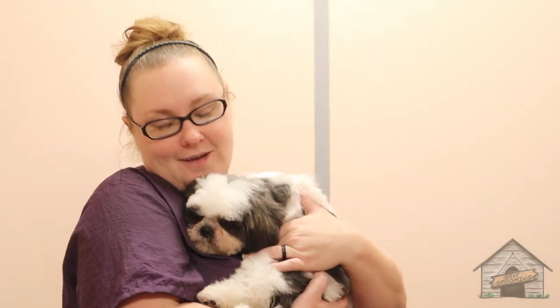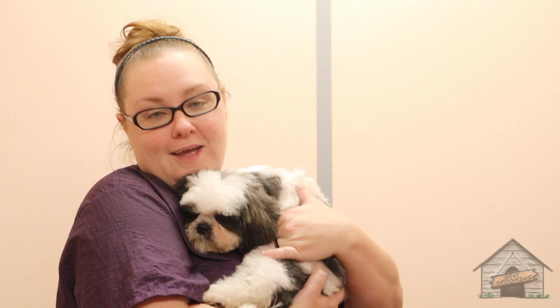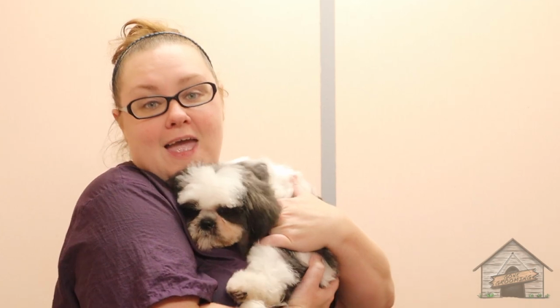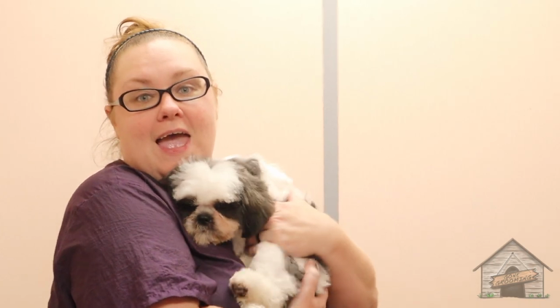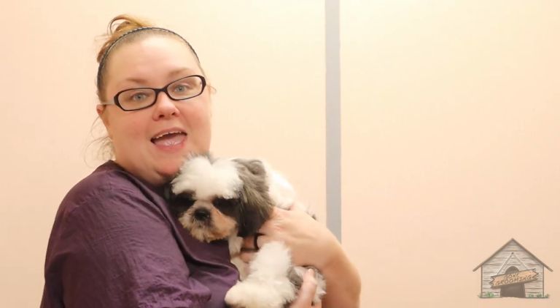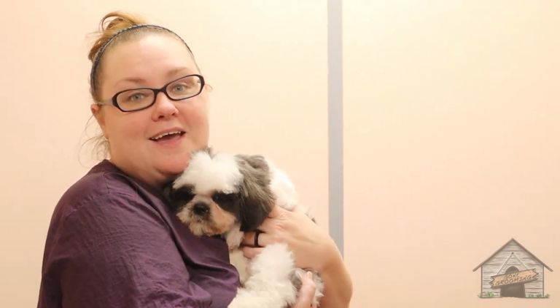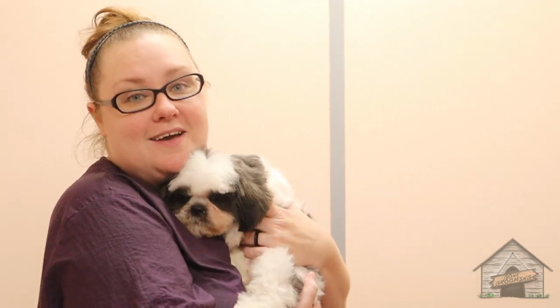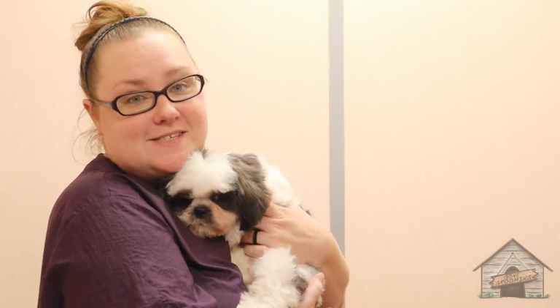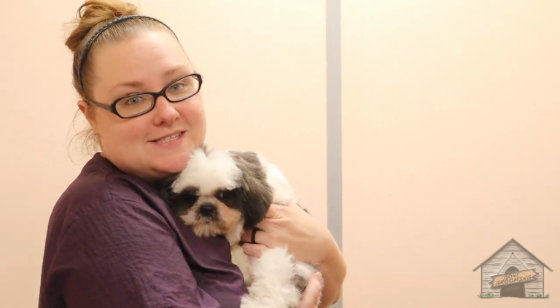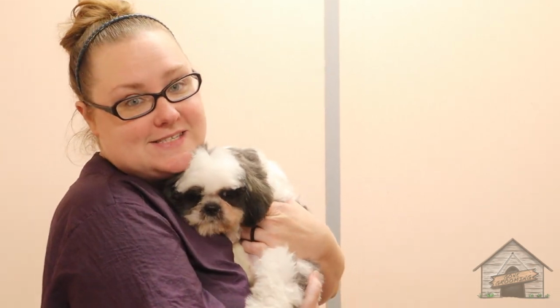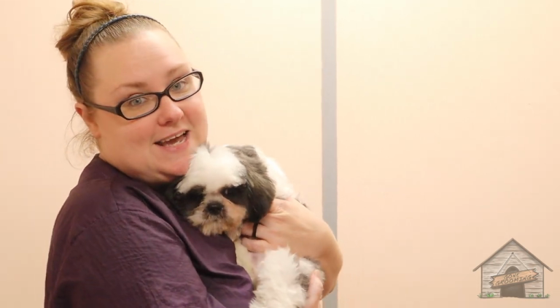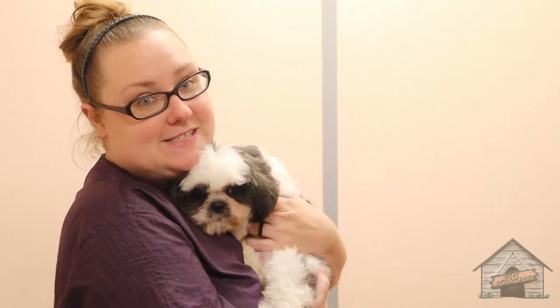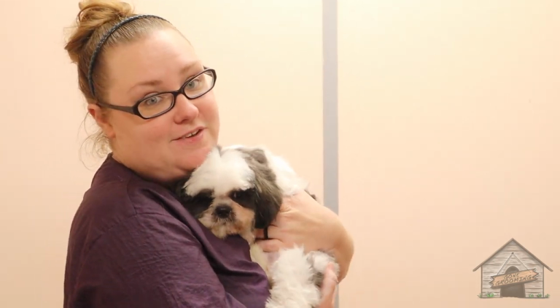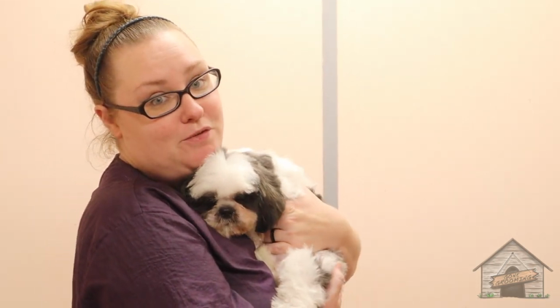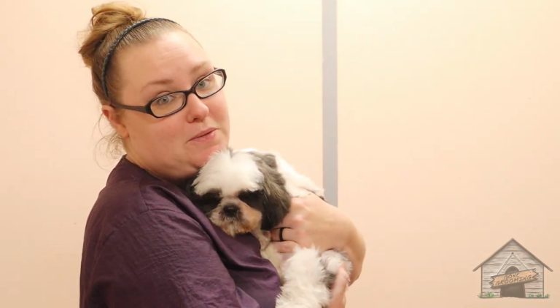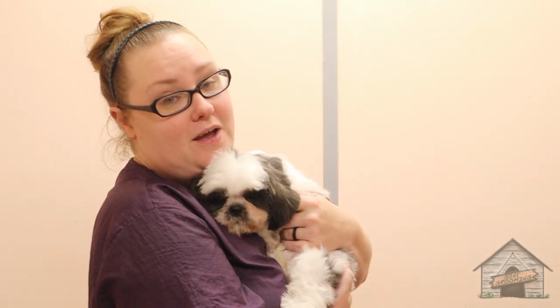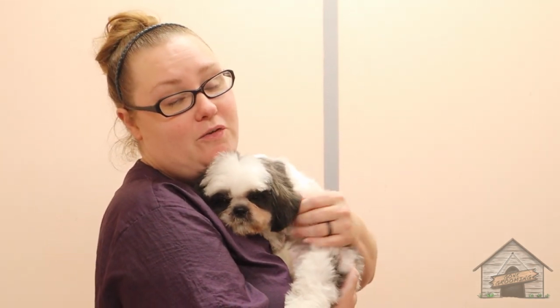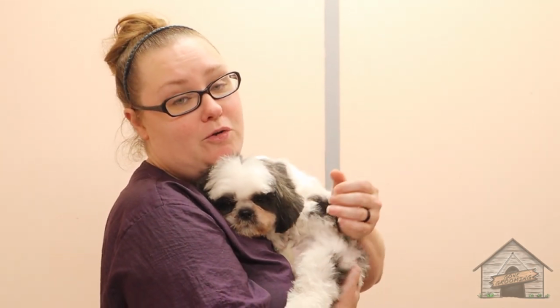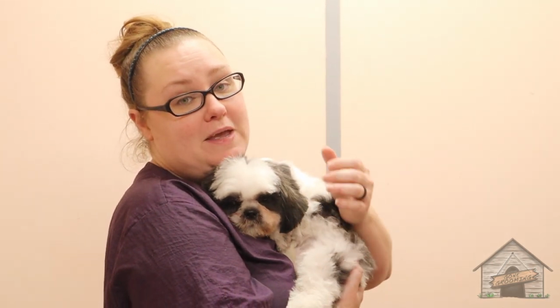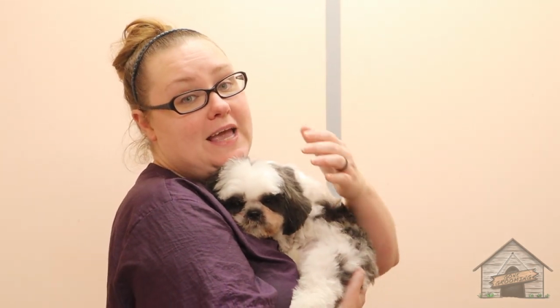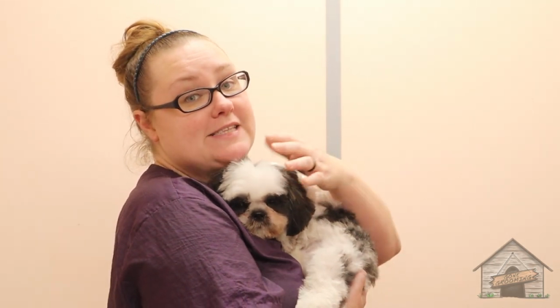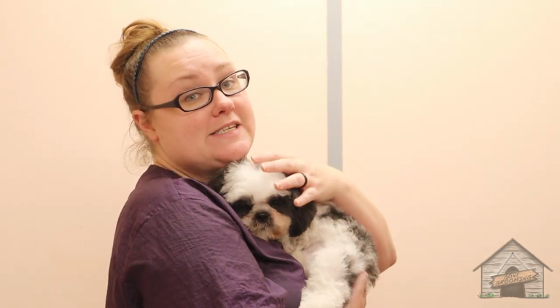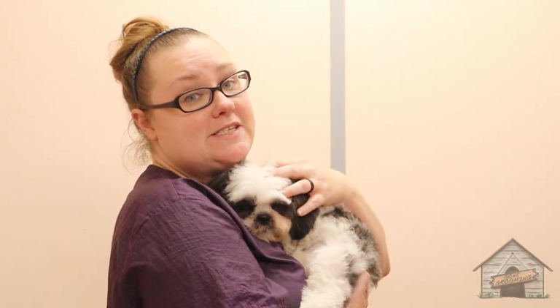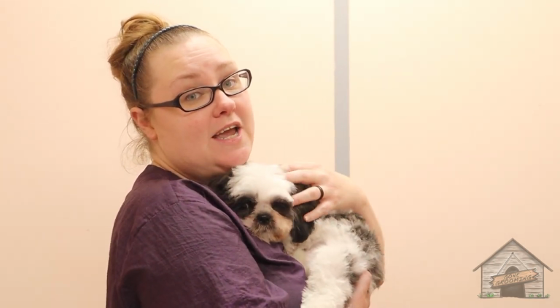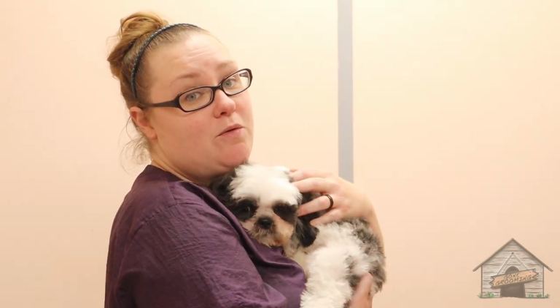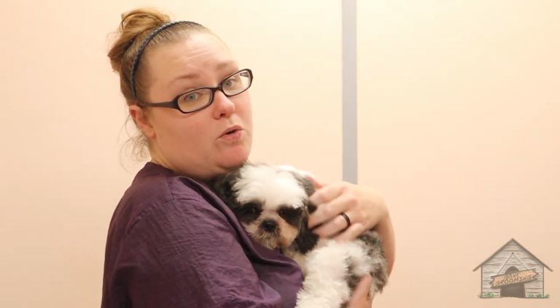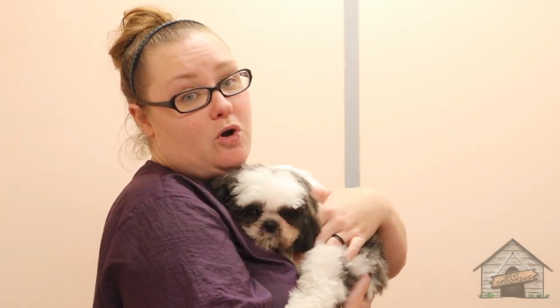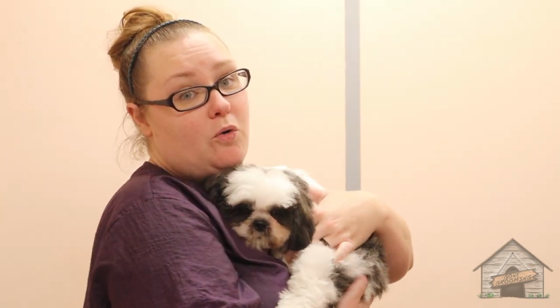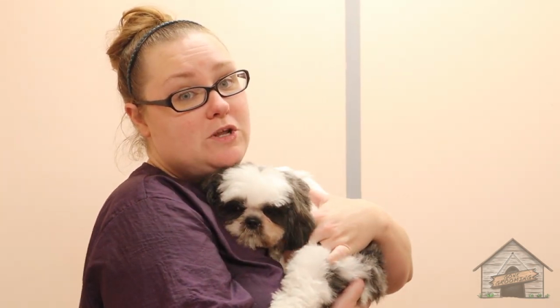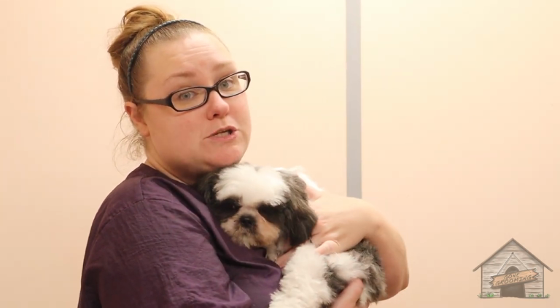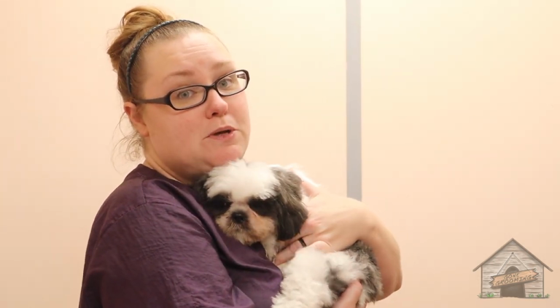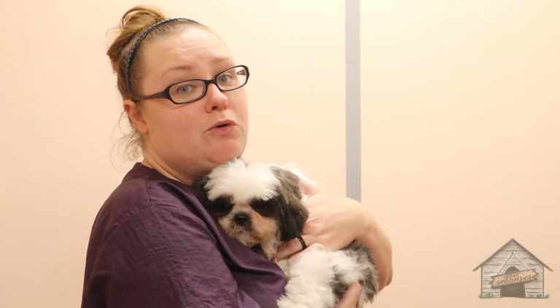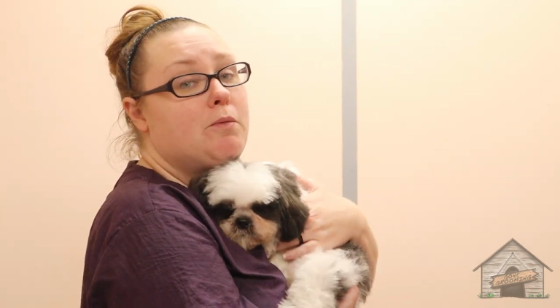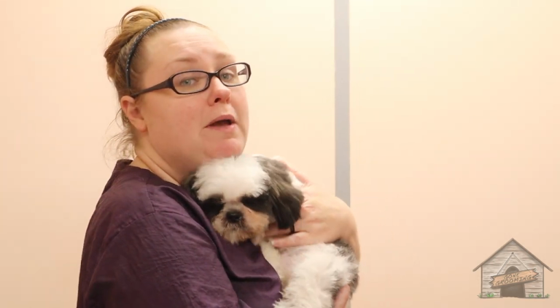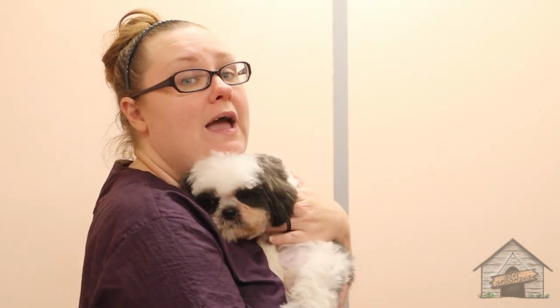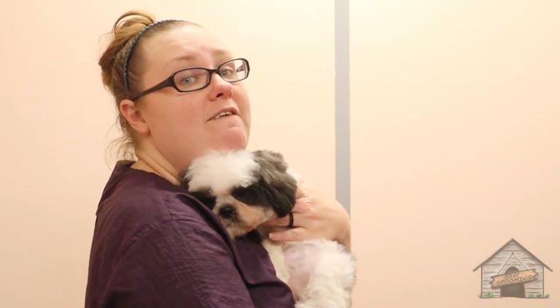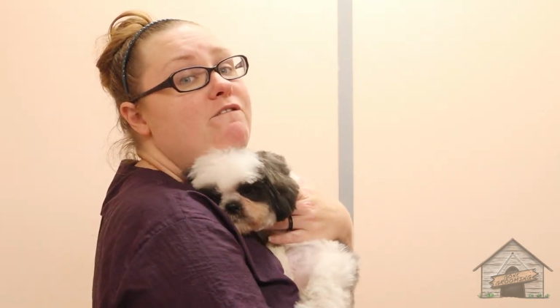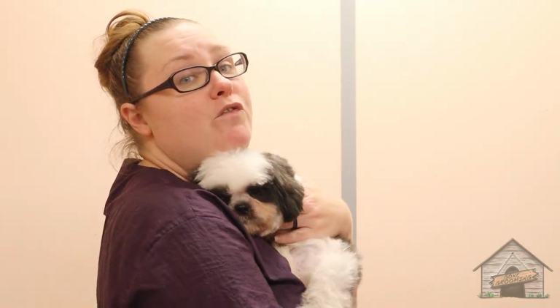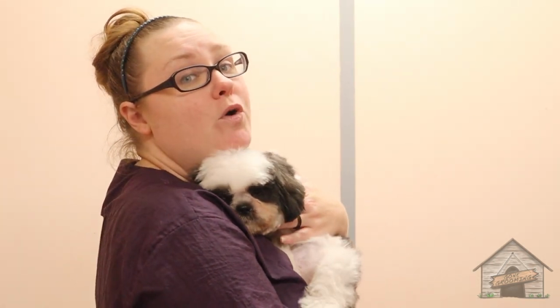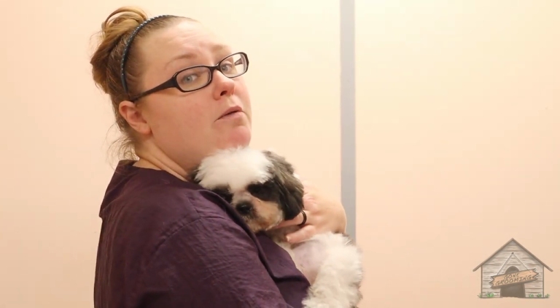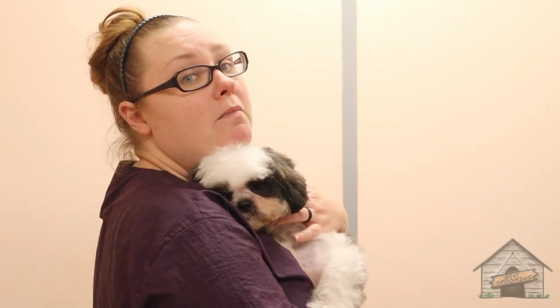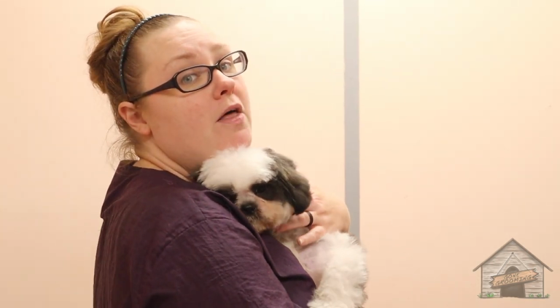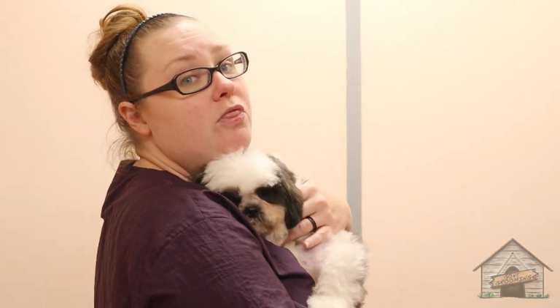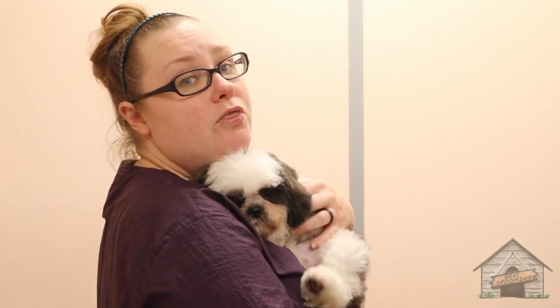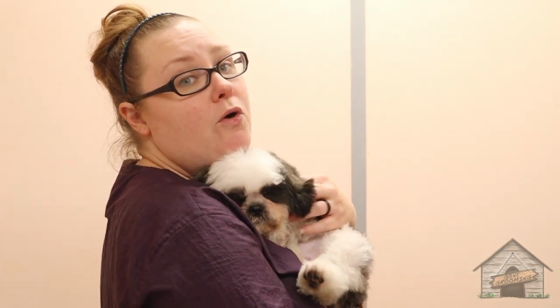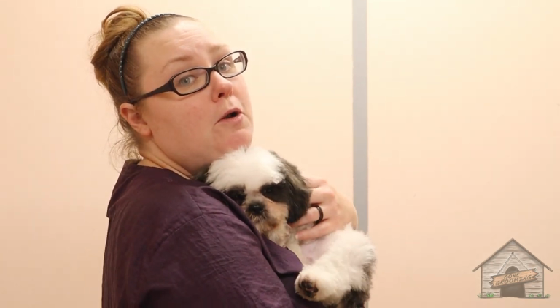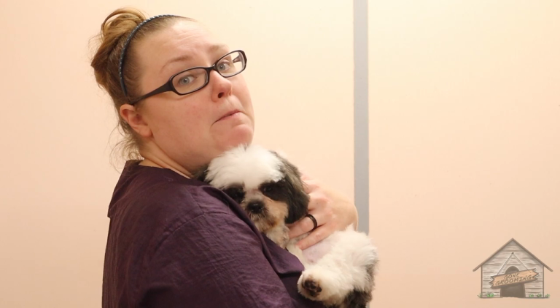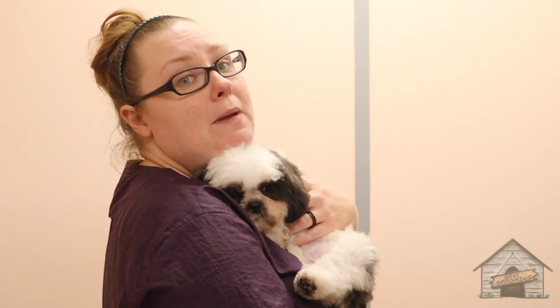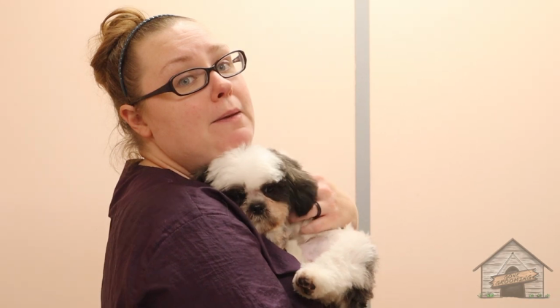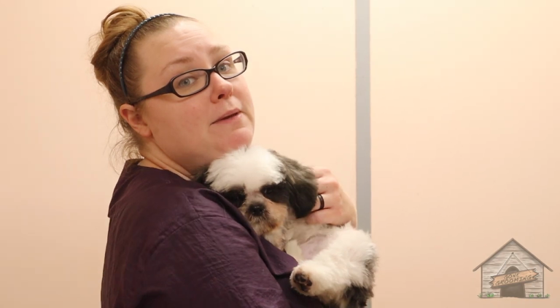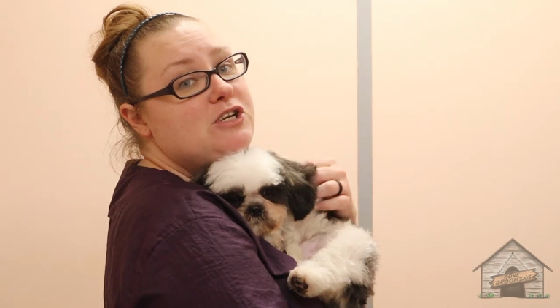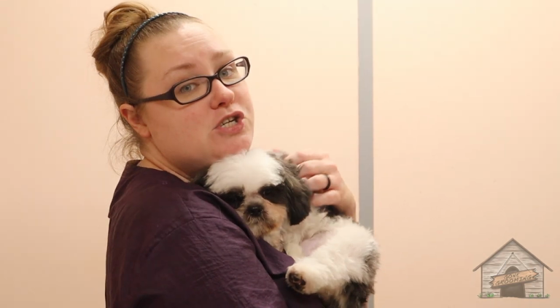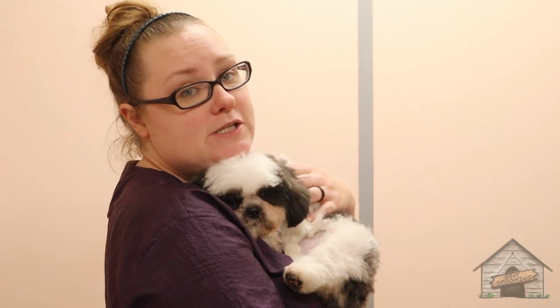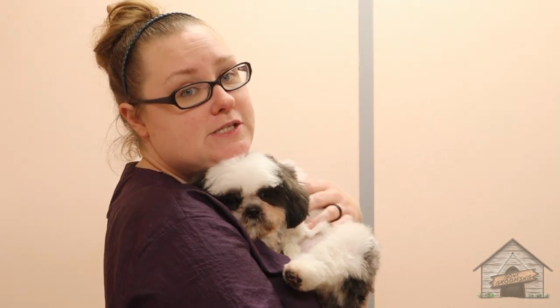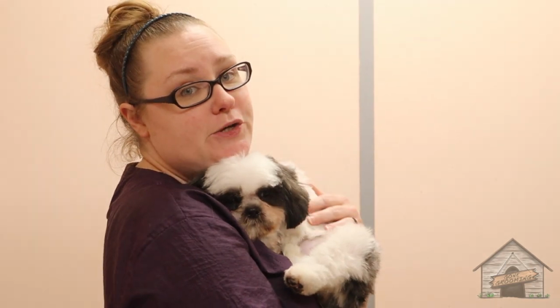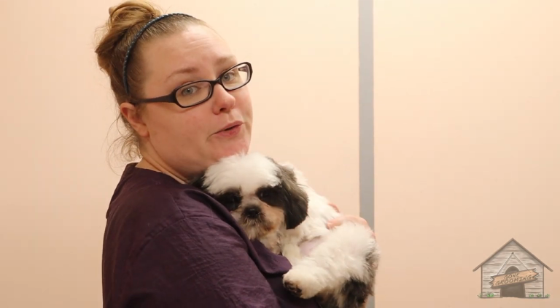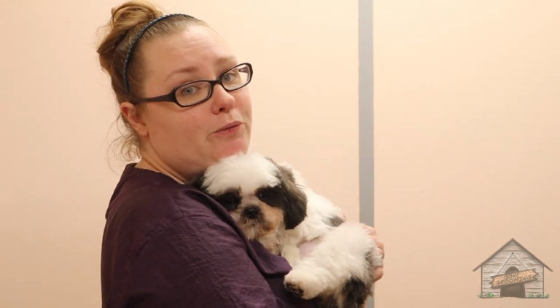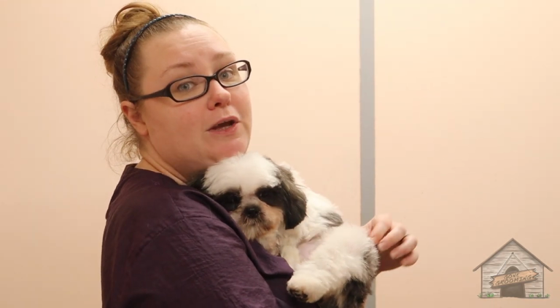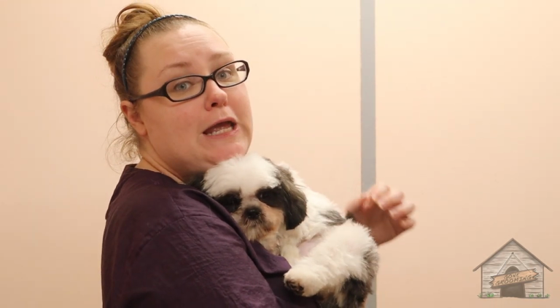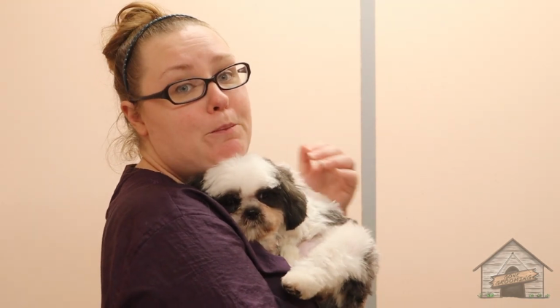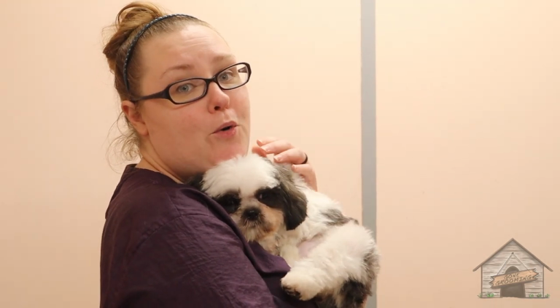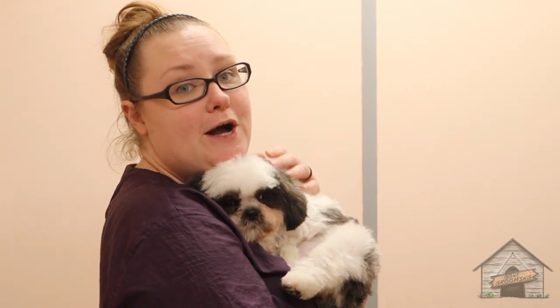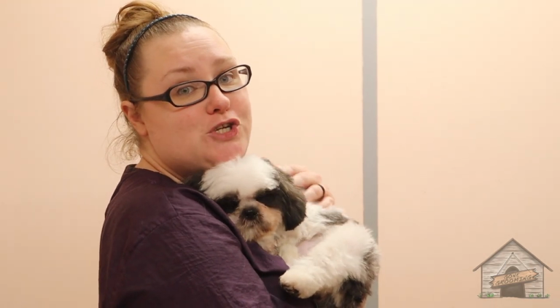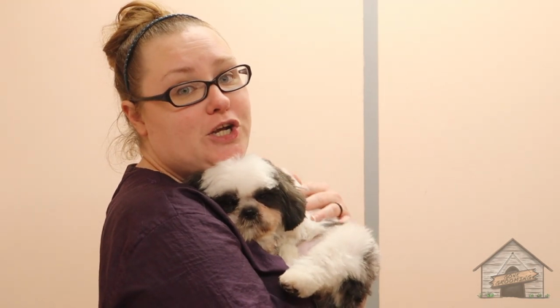Hey guys, it's Cassie from Gum Grooming and today we're going to be grooming a four-month-old baby Shih Tzu. Keep watching.